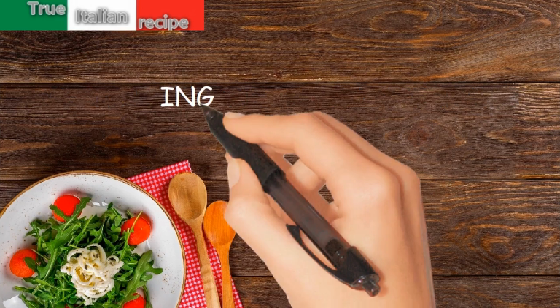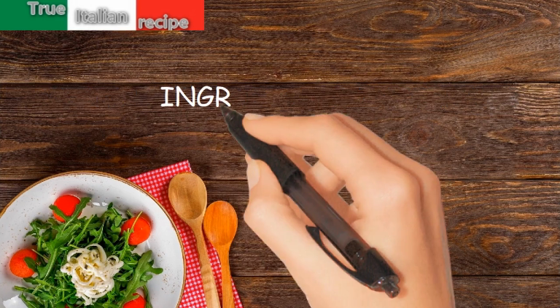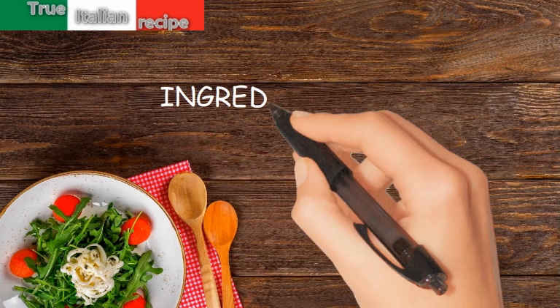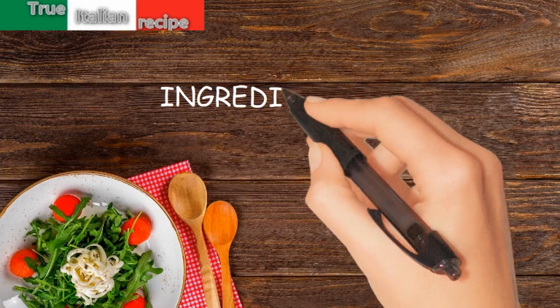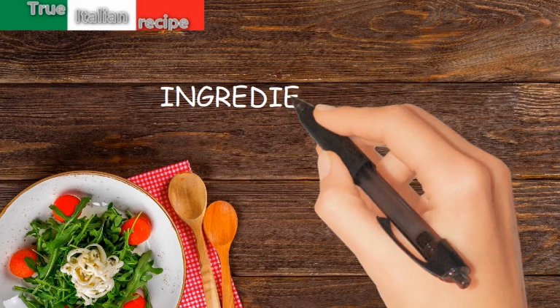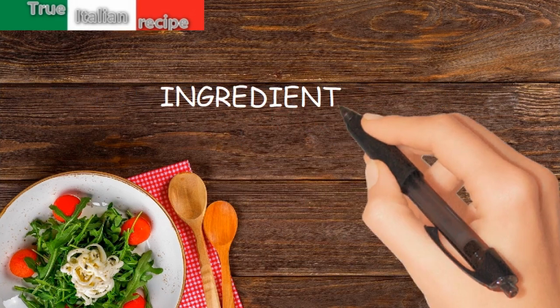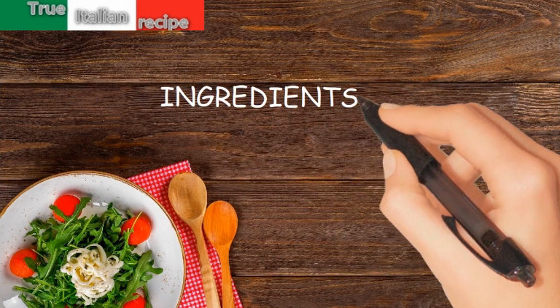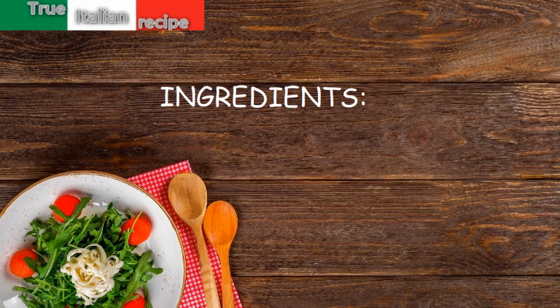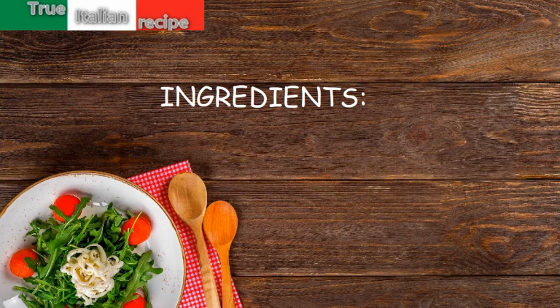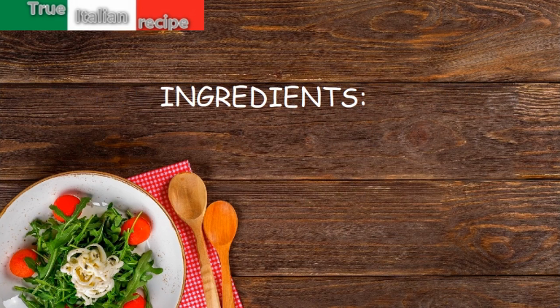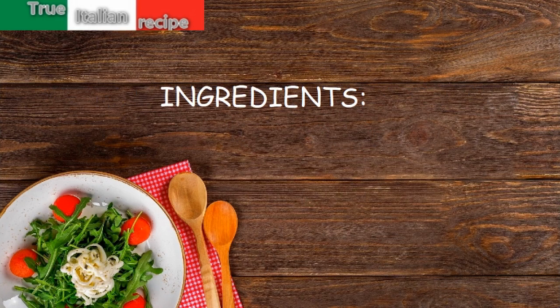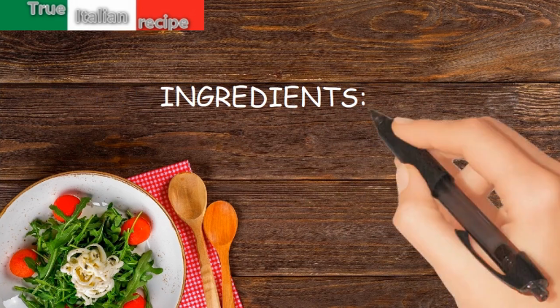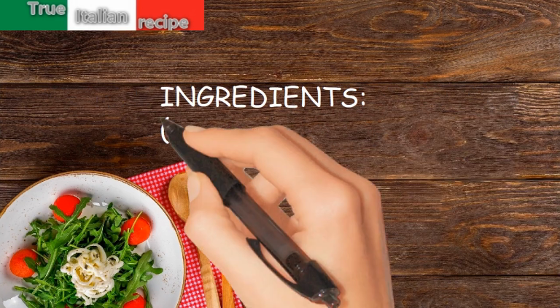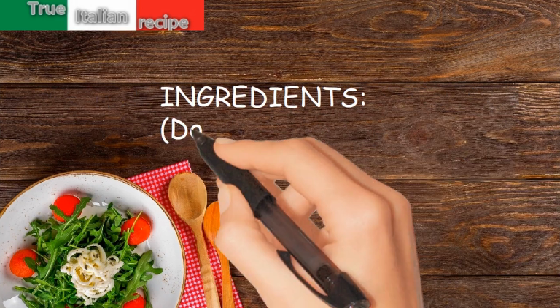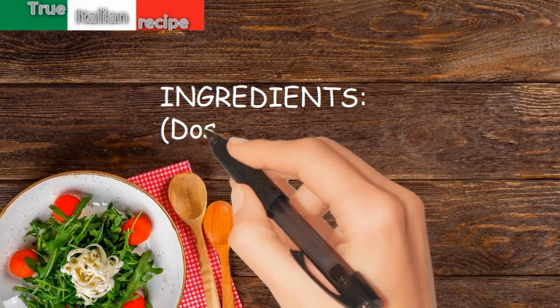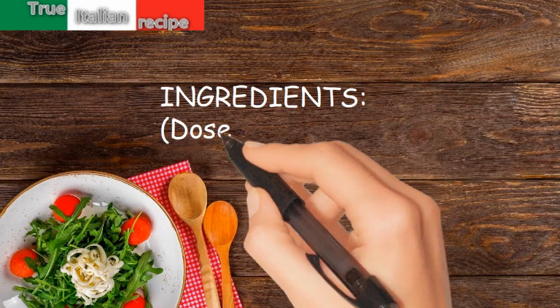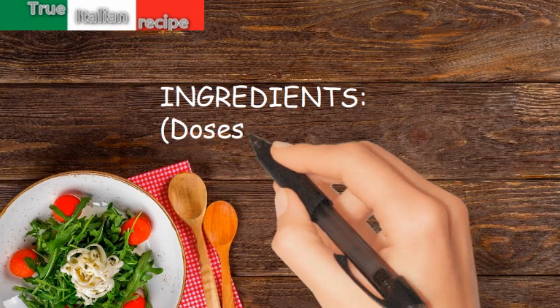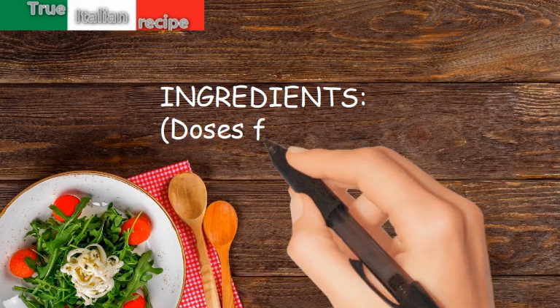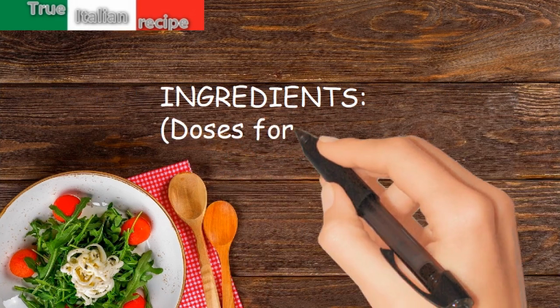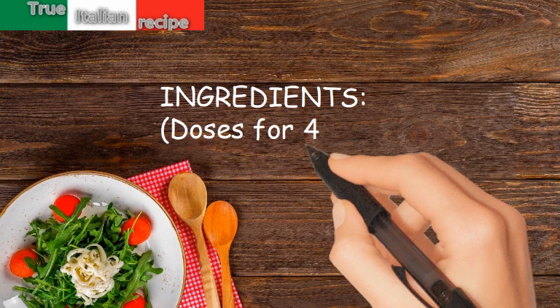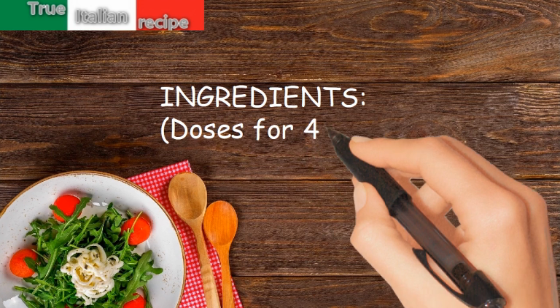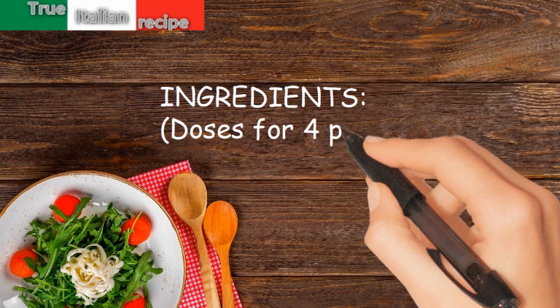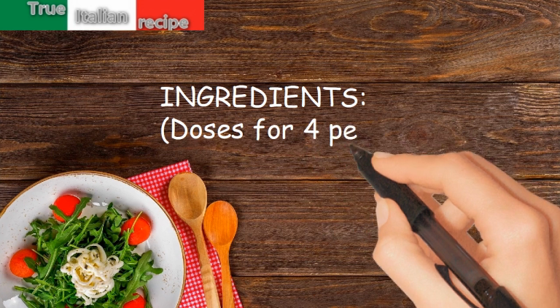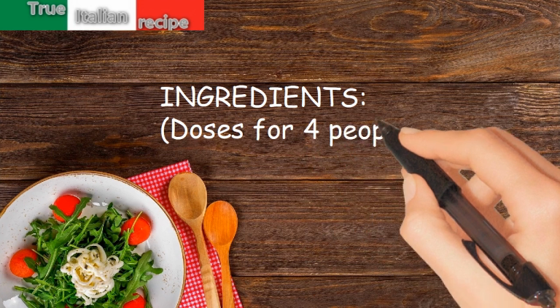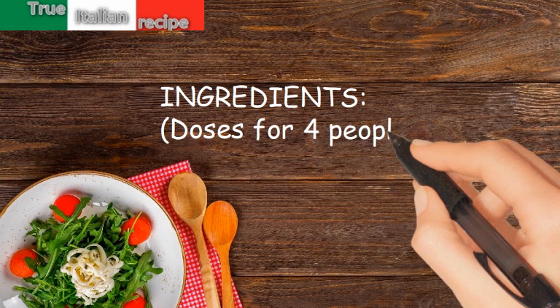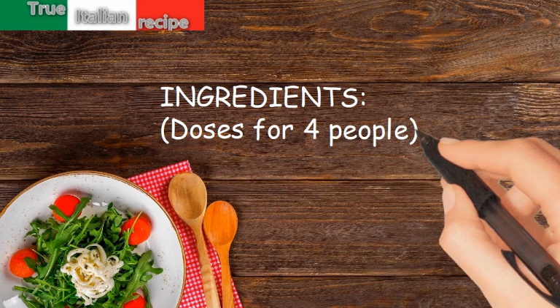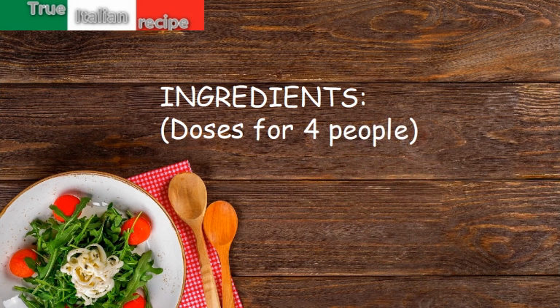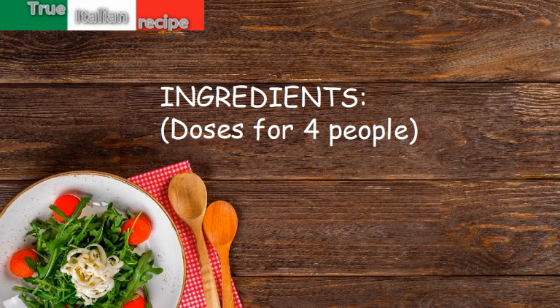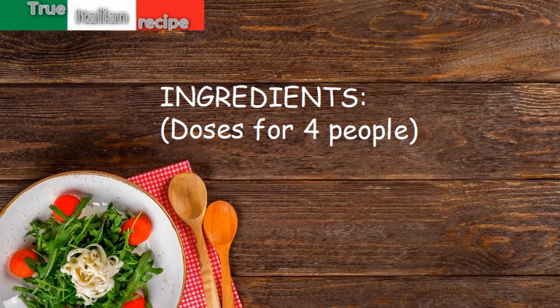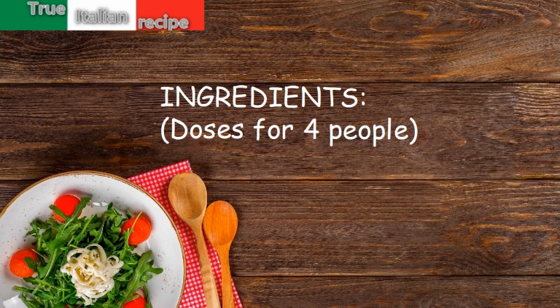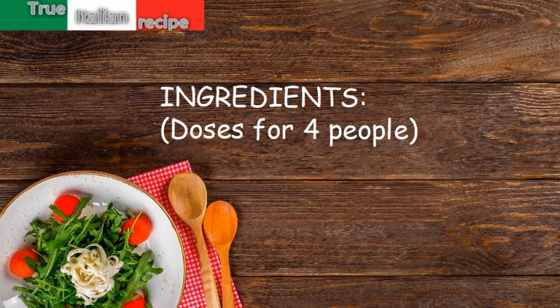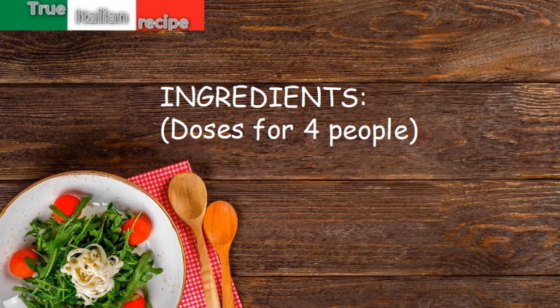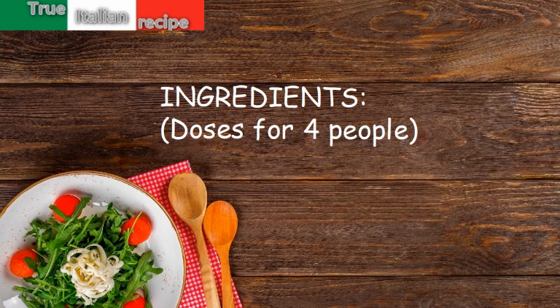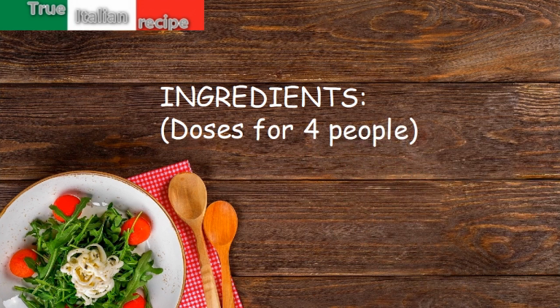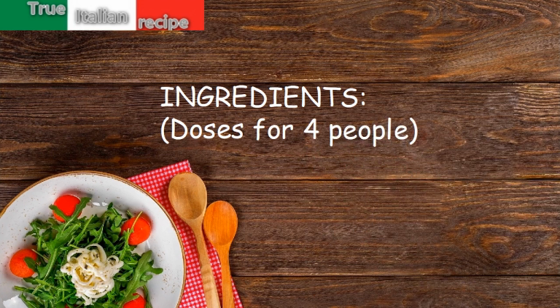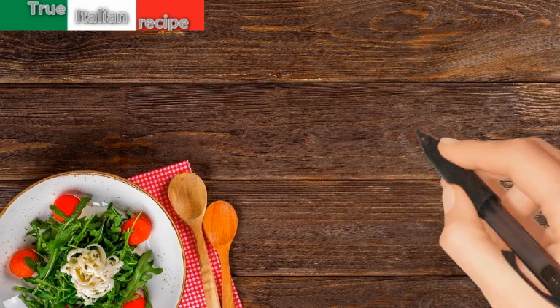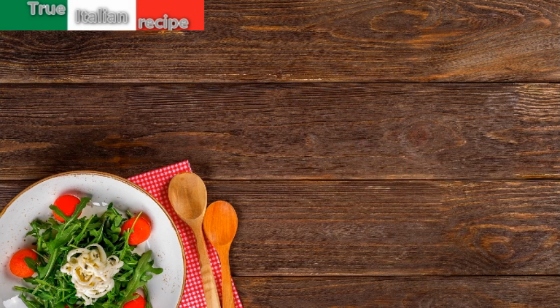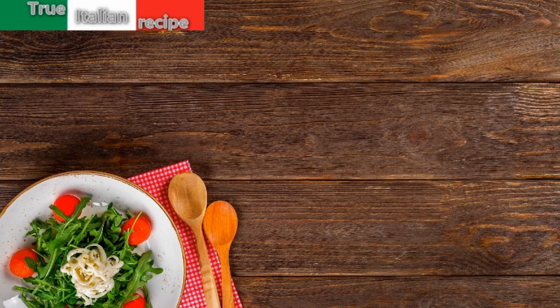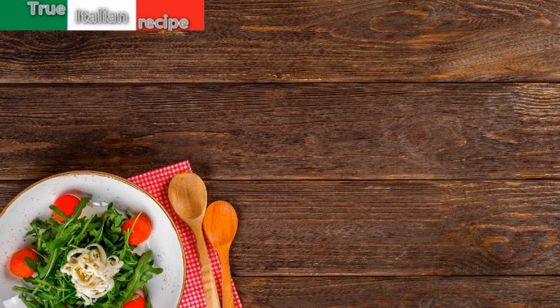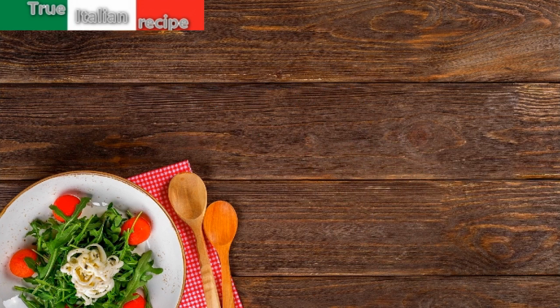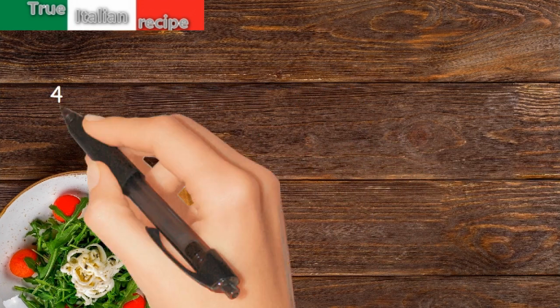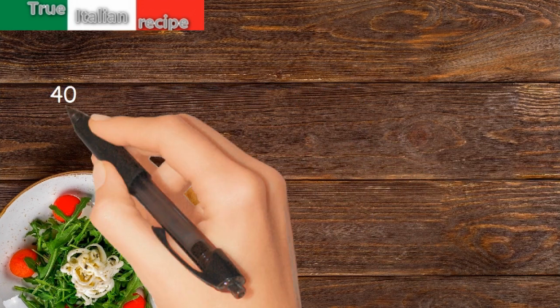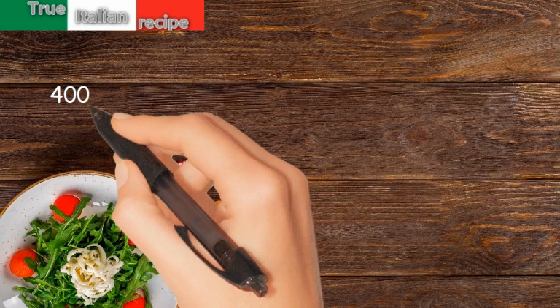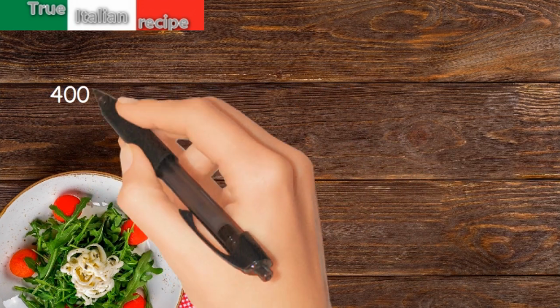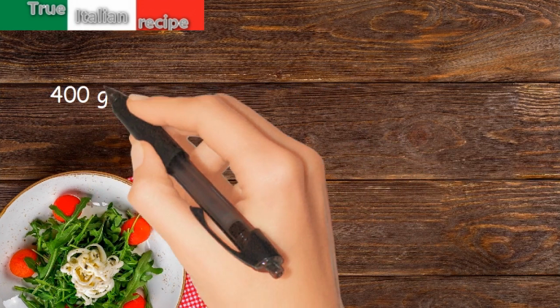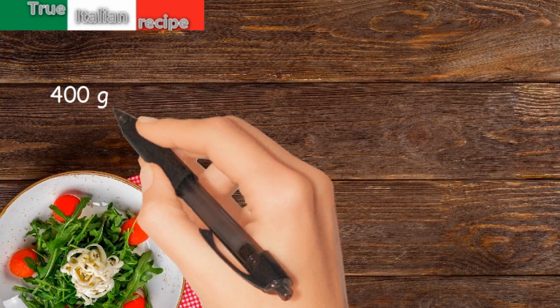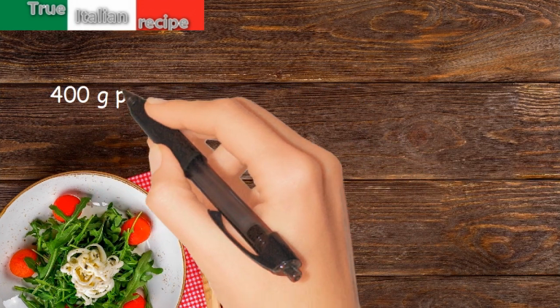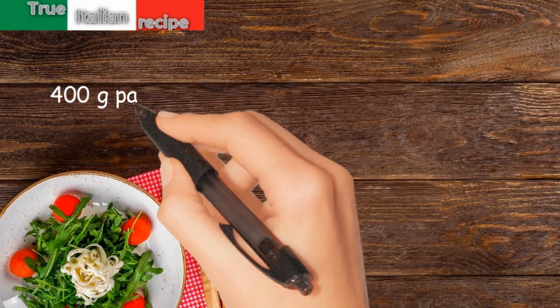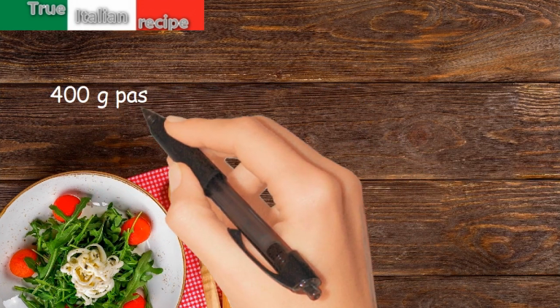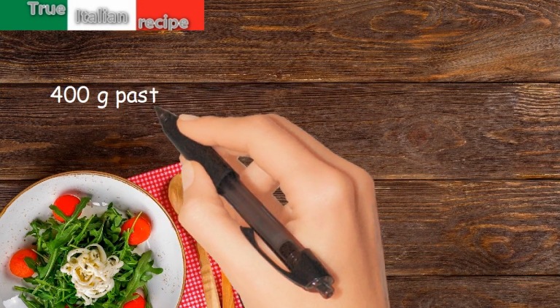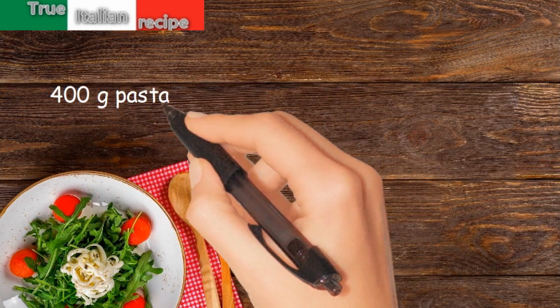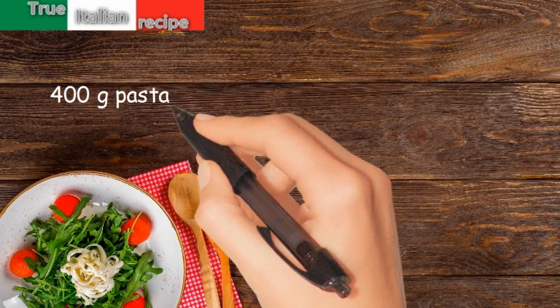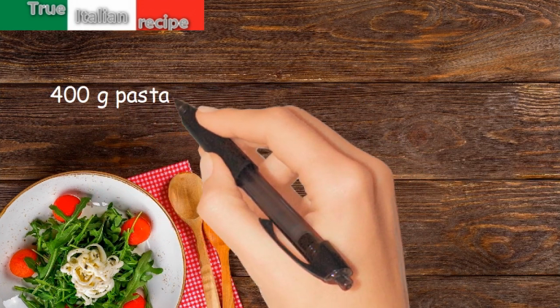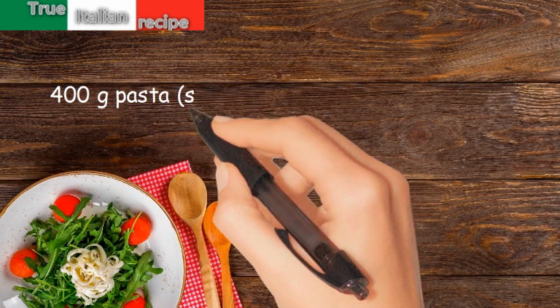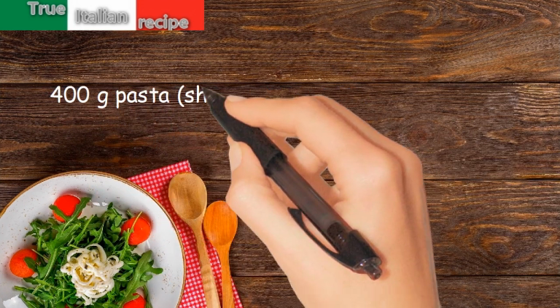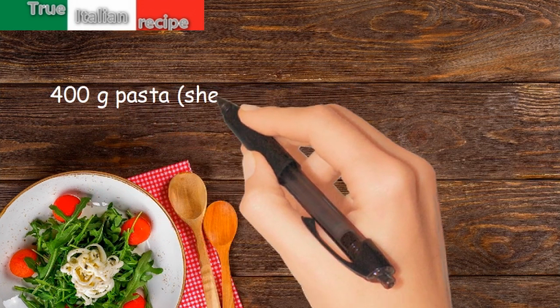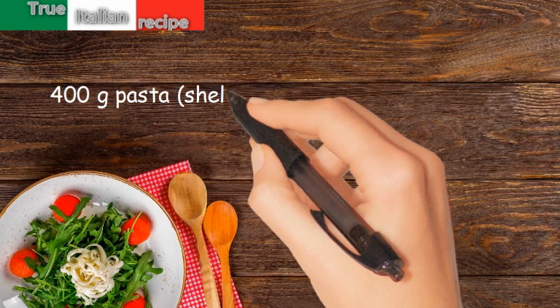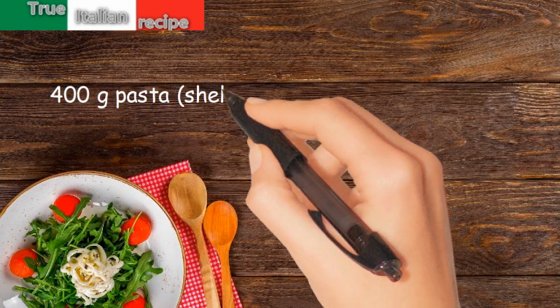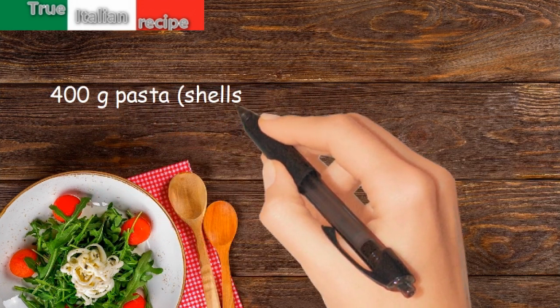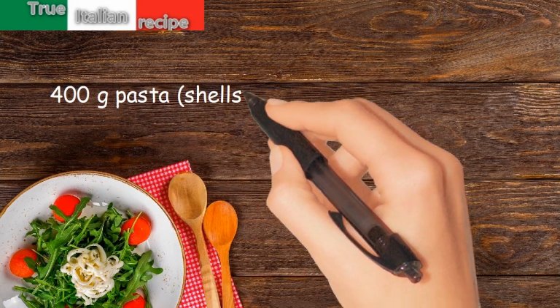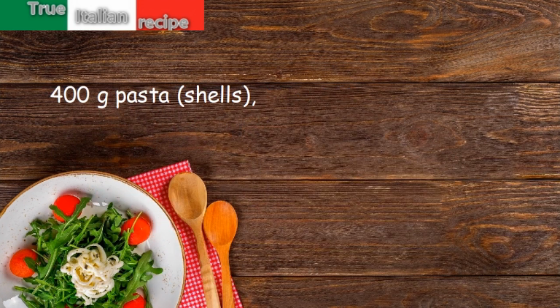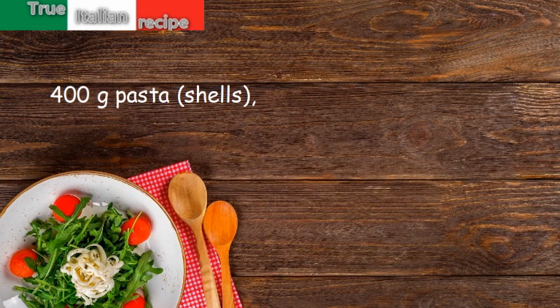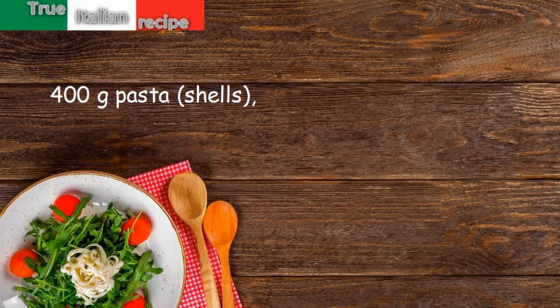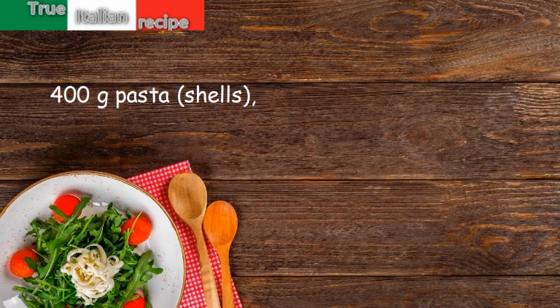Ingredients. Doses for 4 people. 400g pasta, shells.